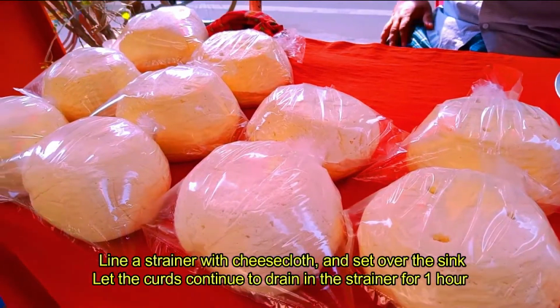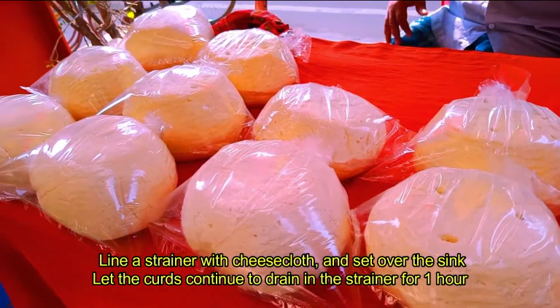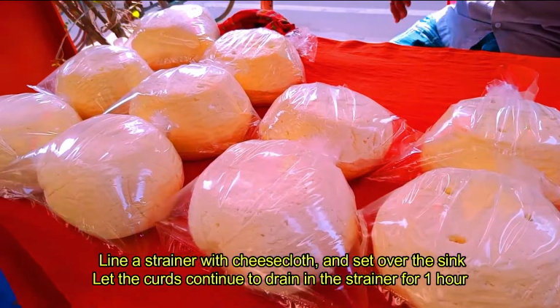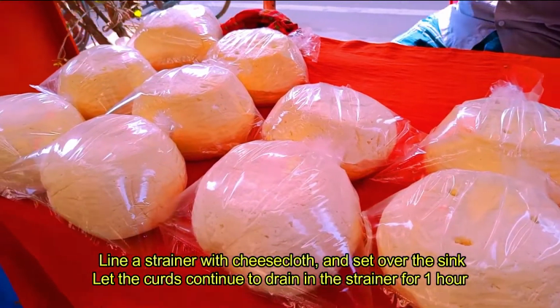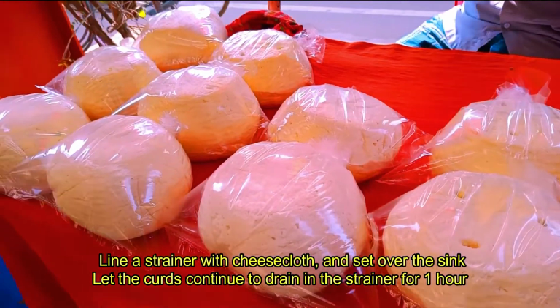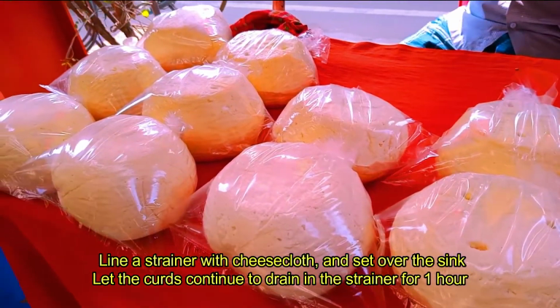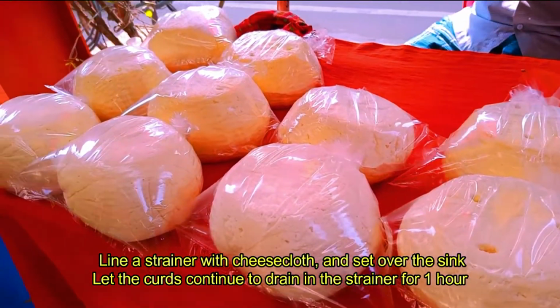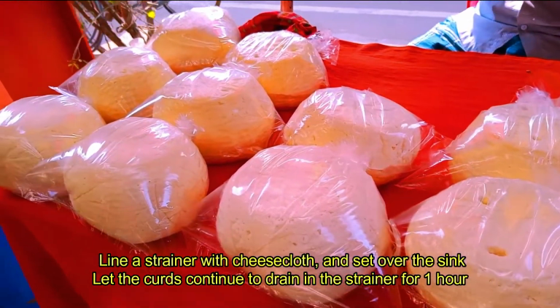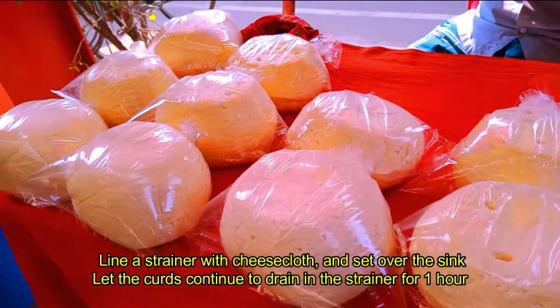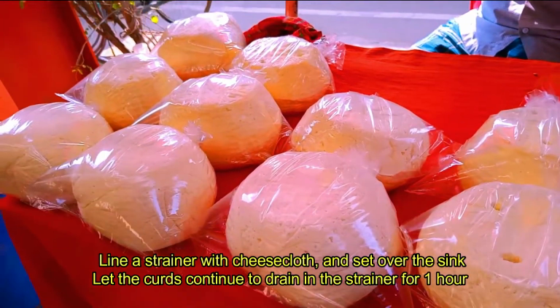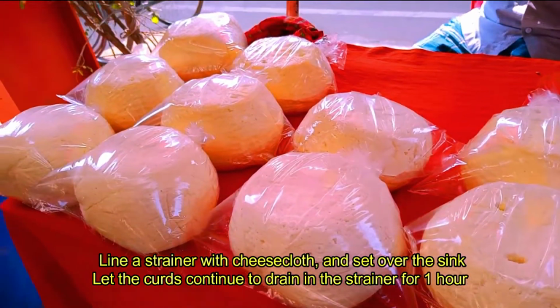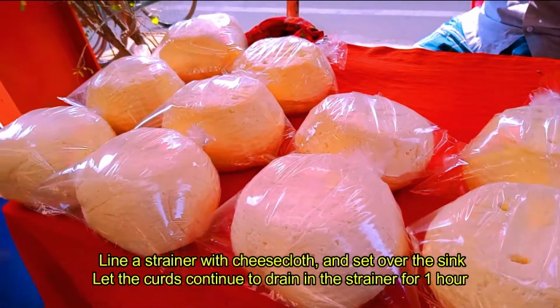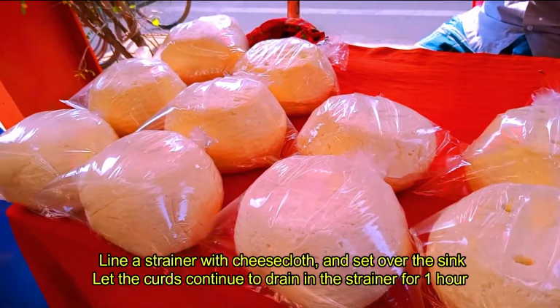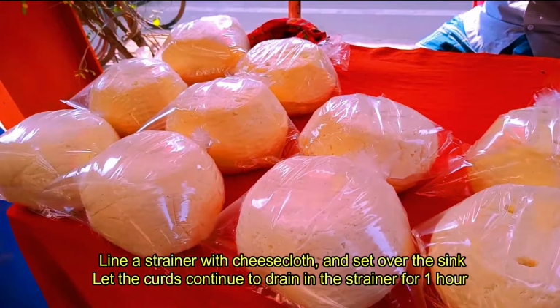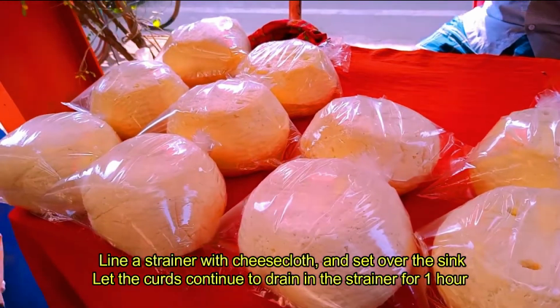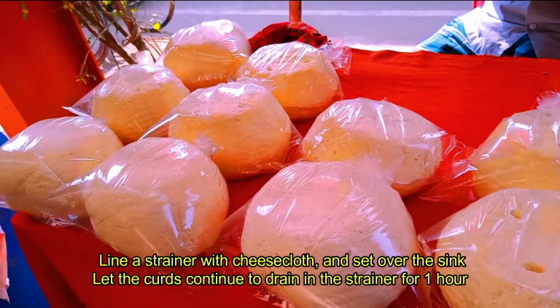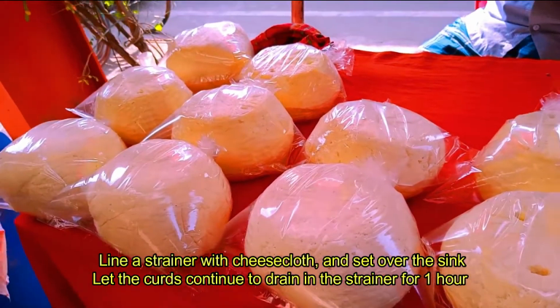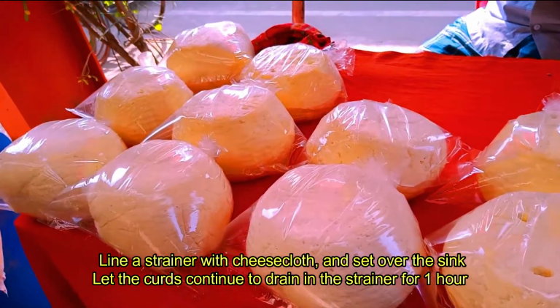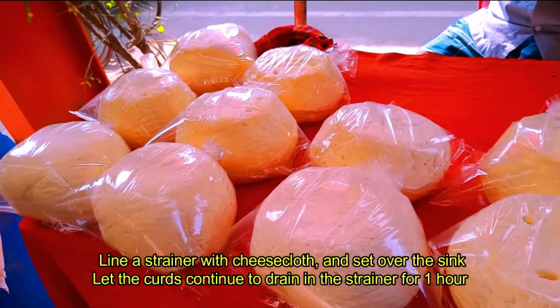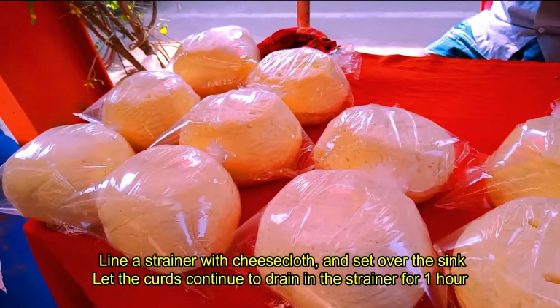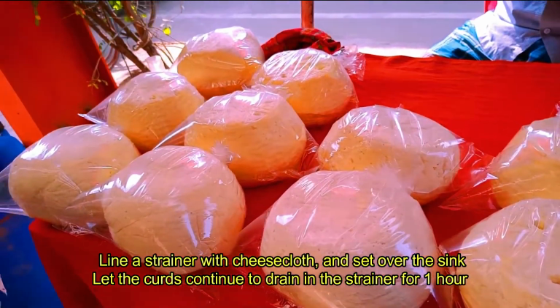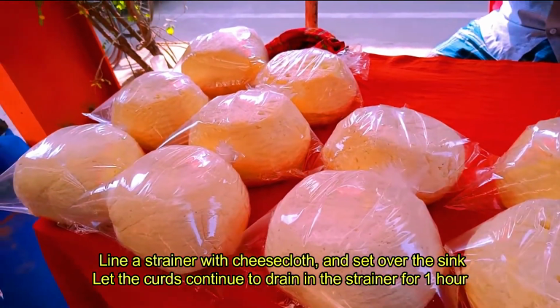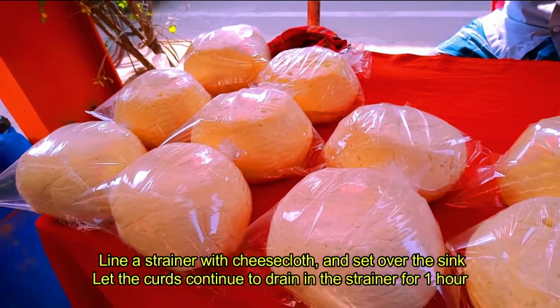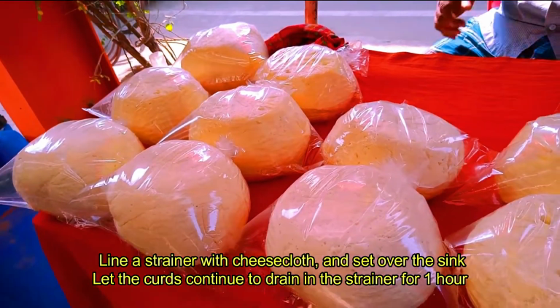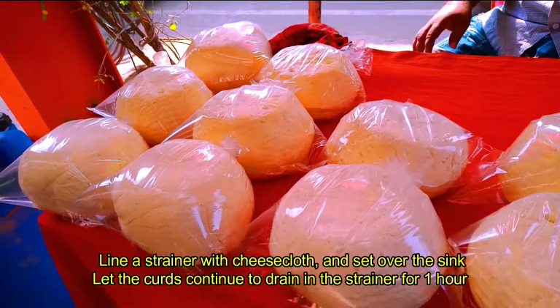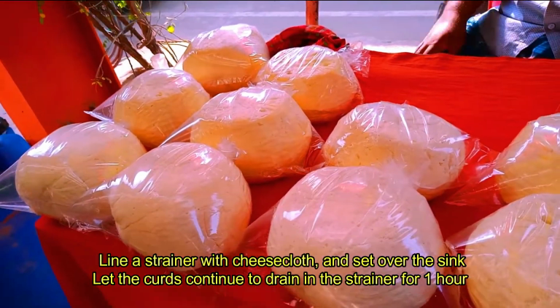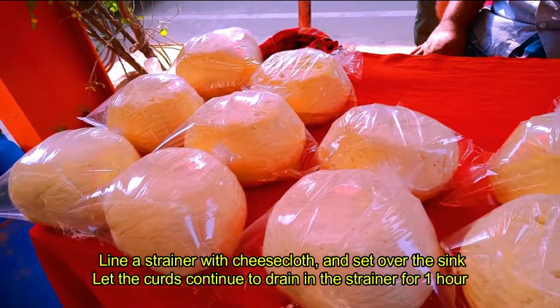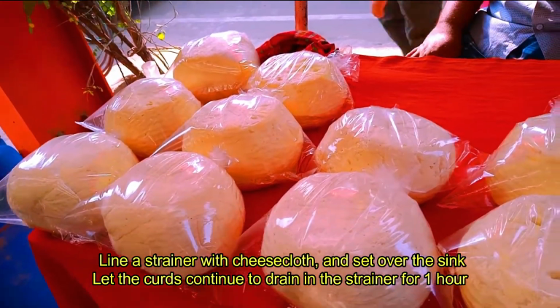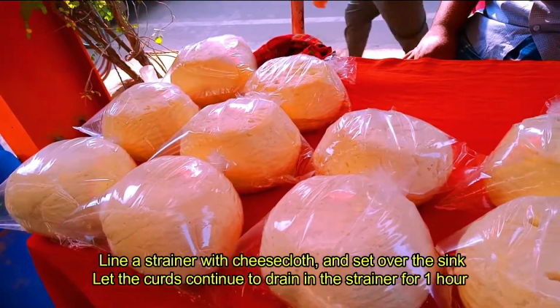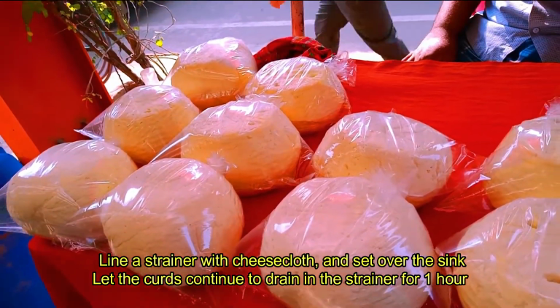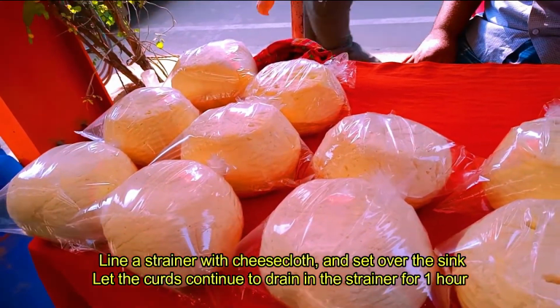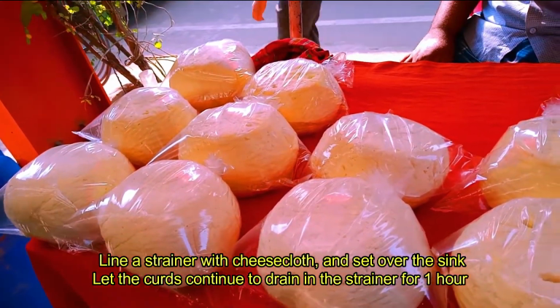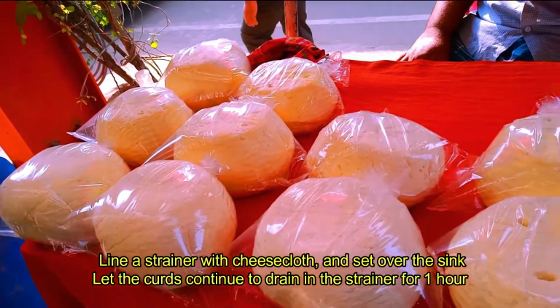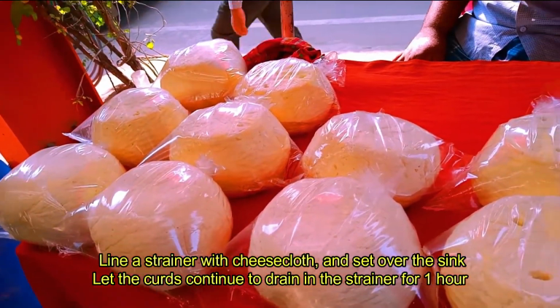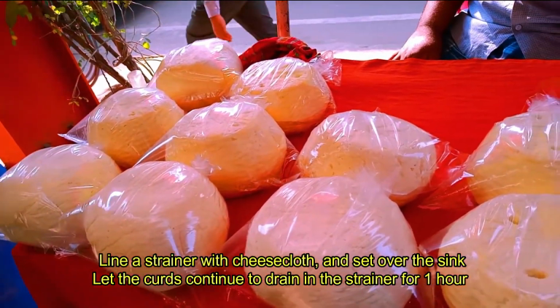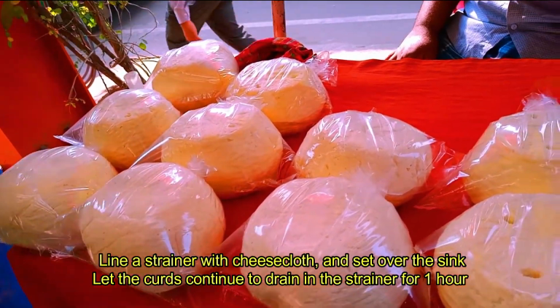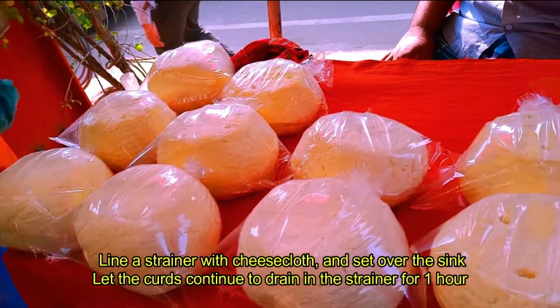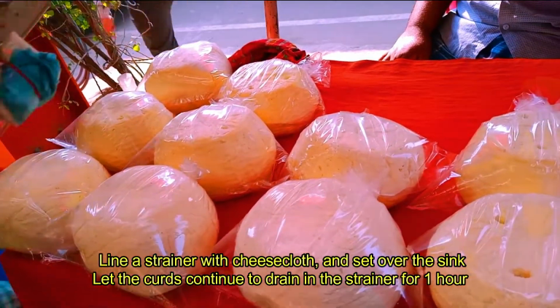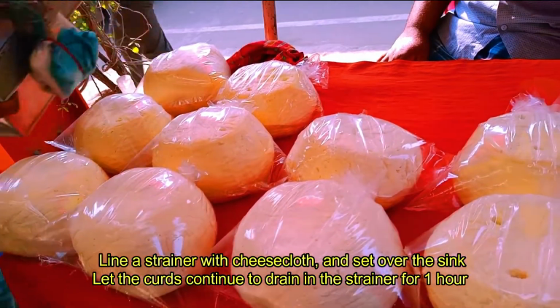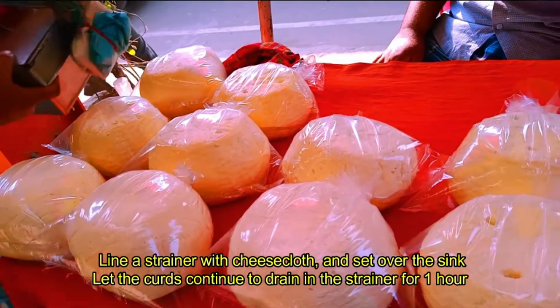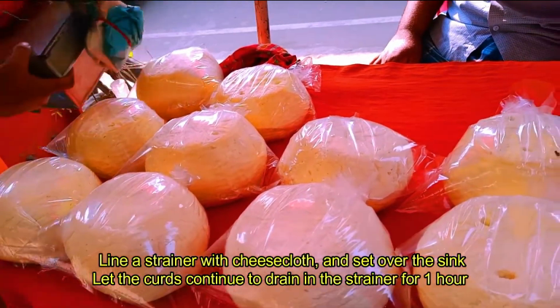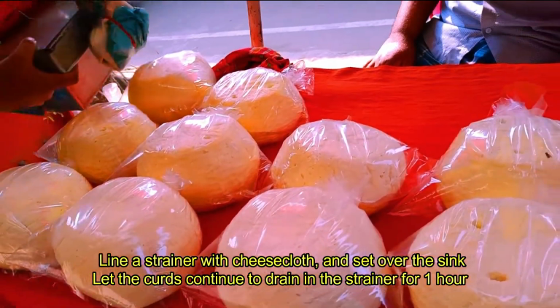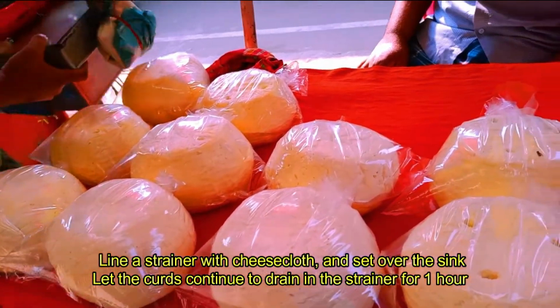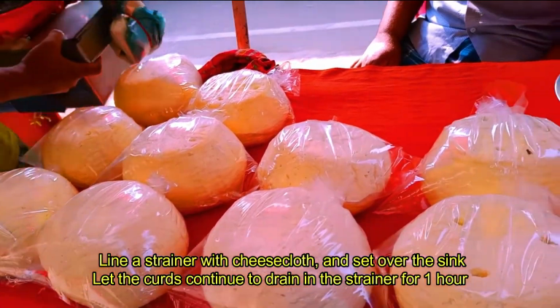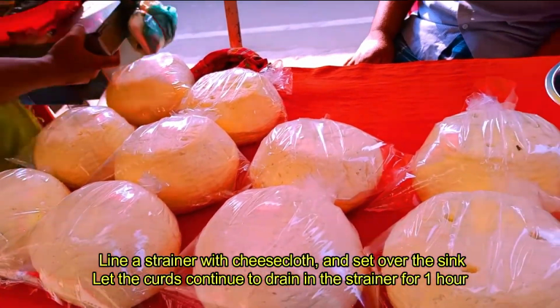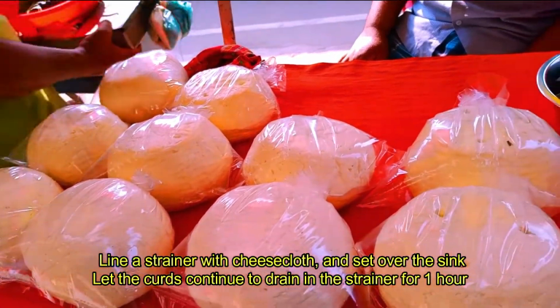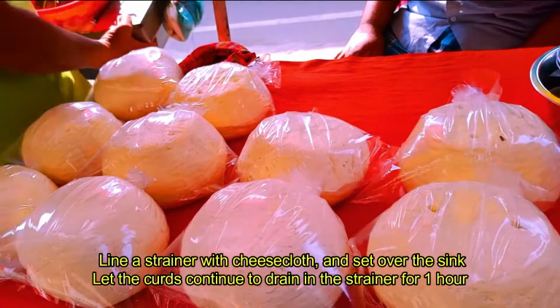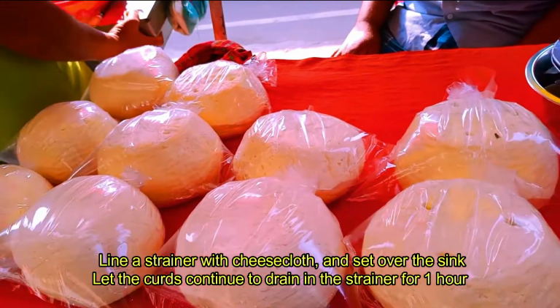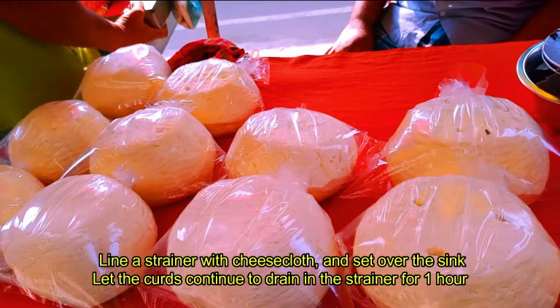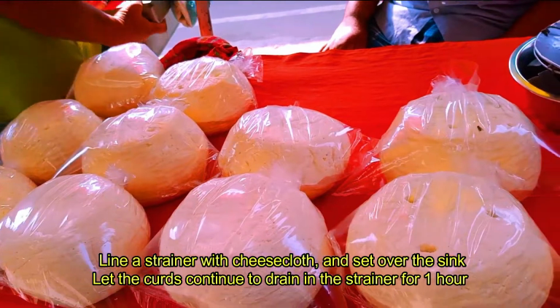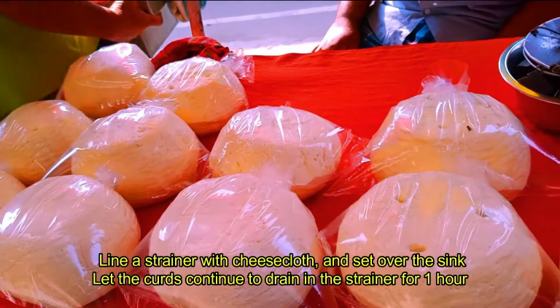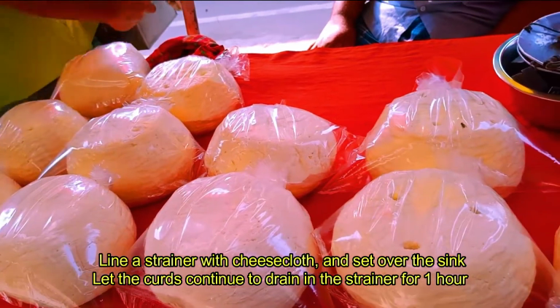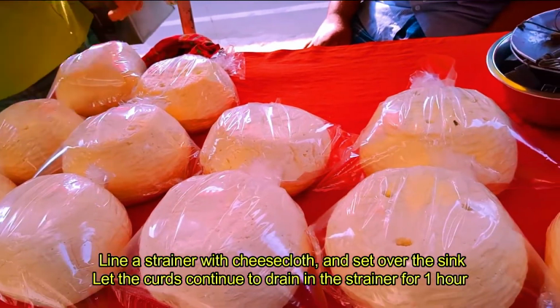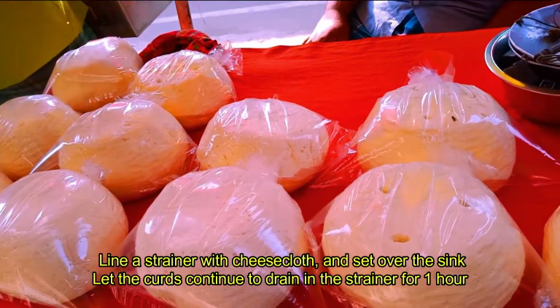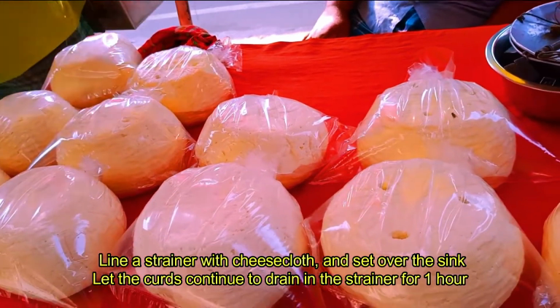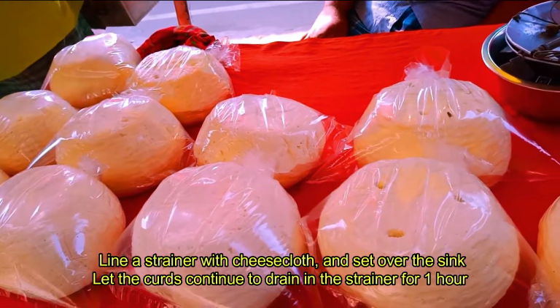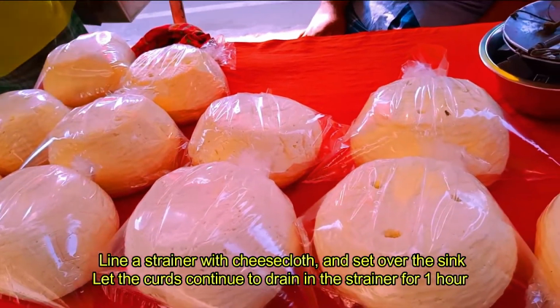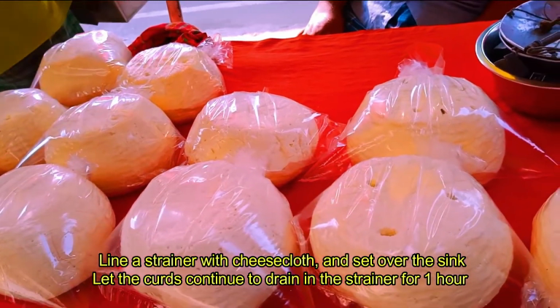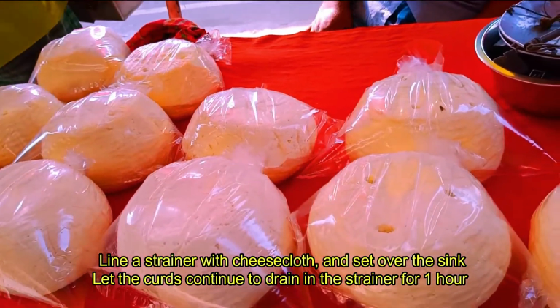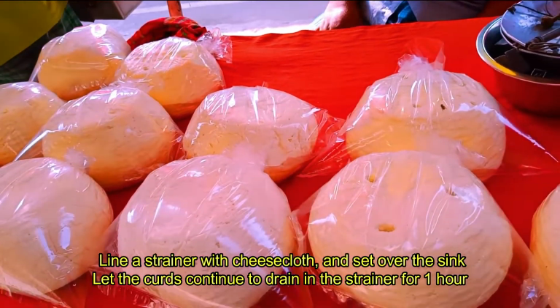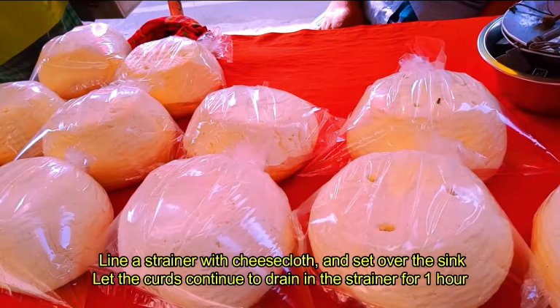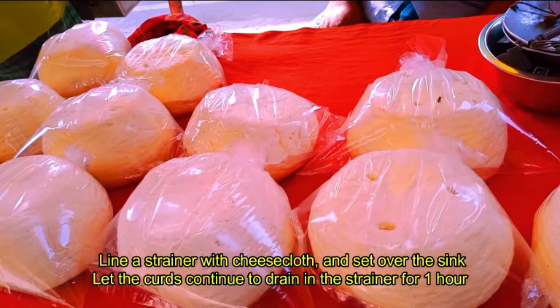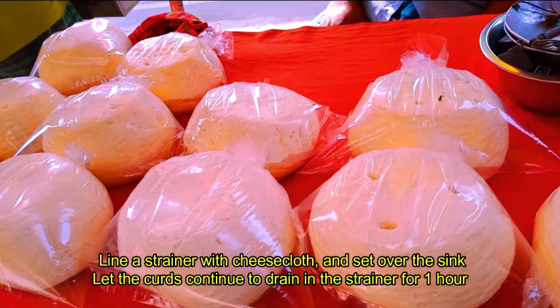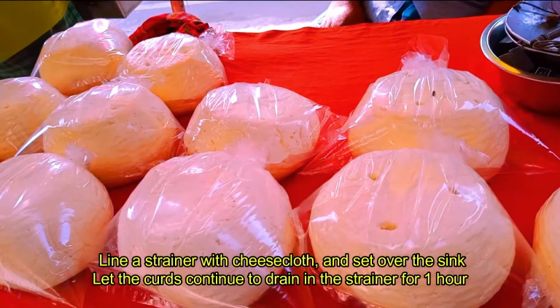Line a strainer with cheesecloth and set over the sink or a large pot or bowl.